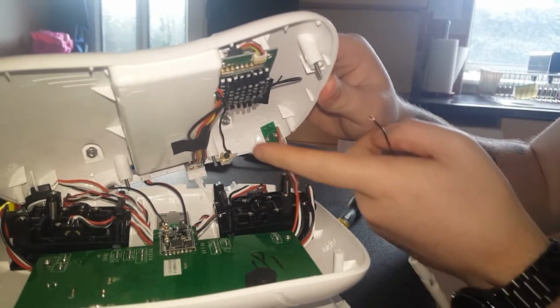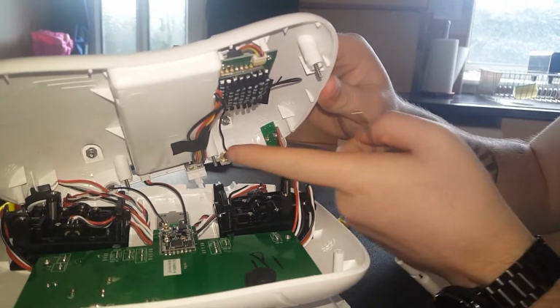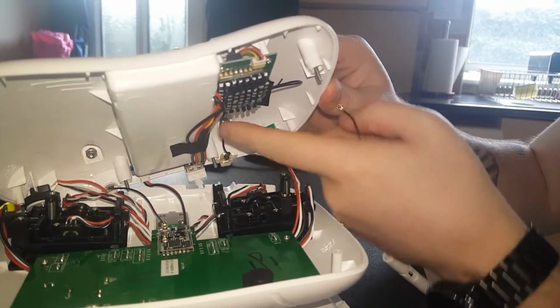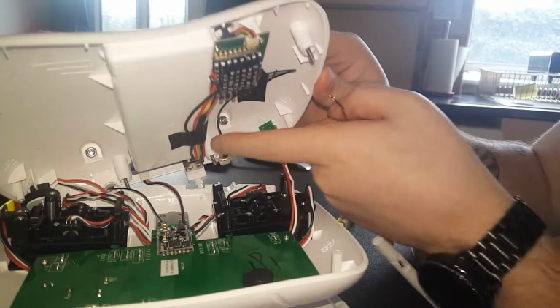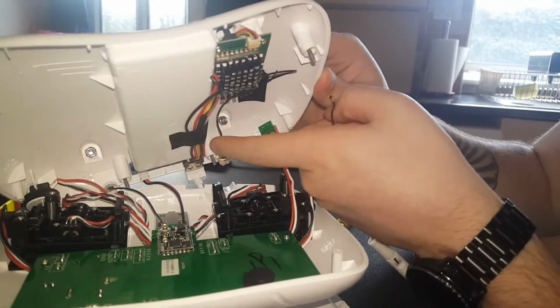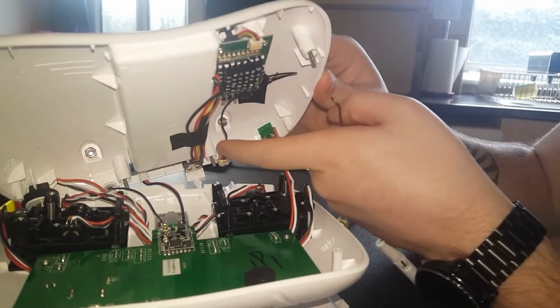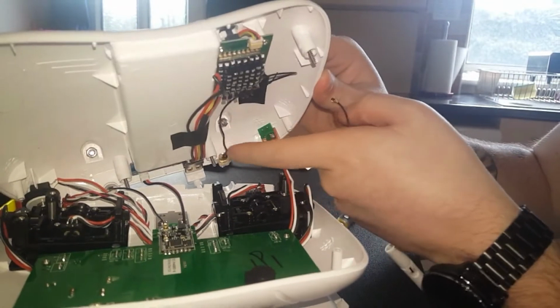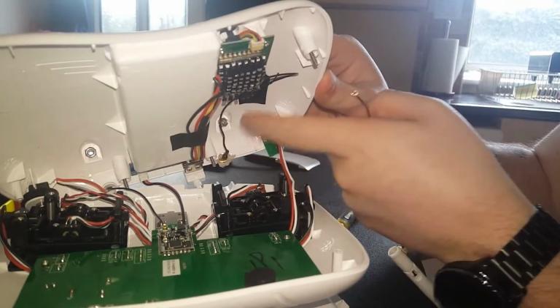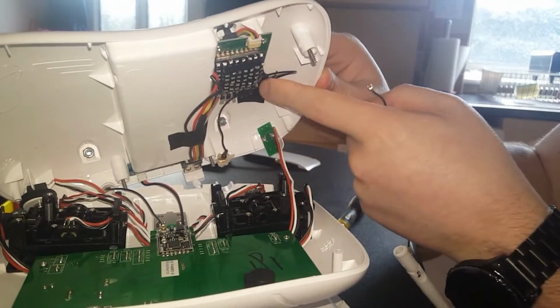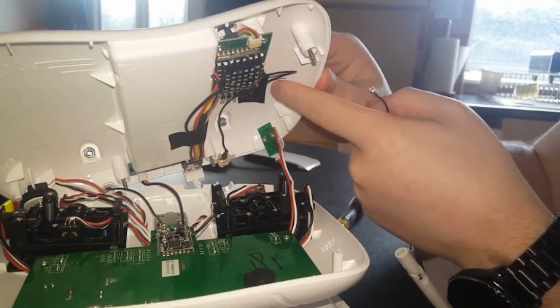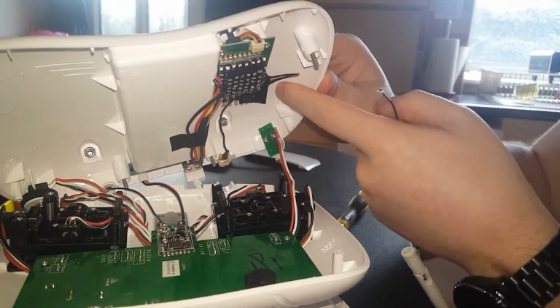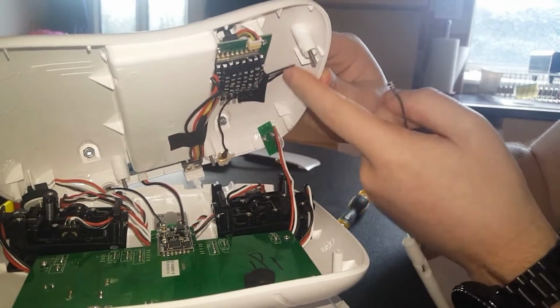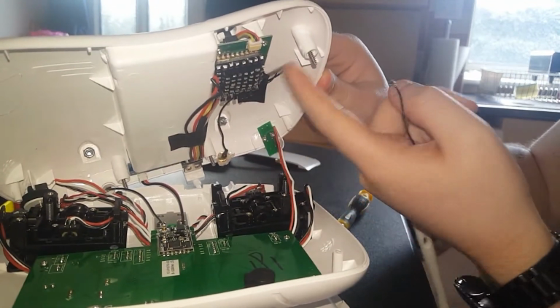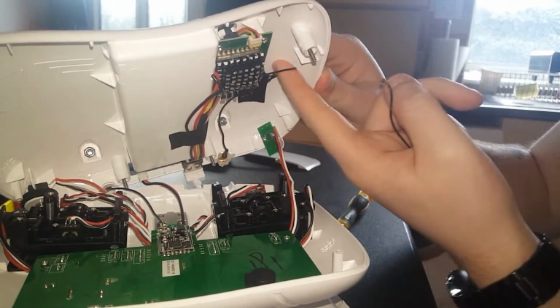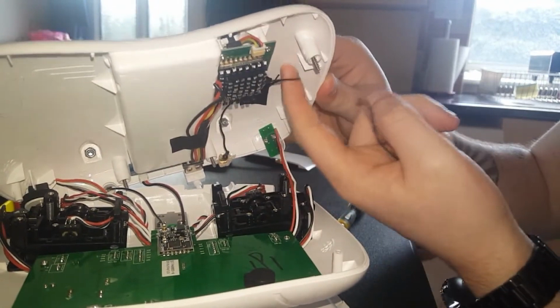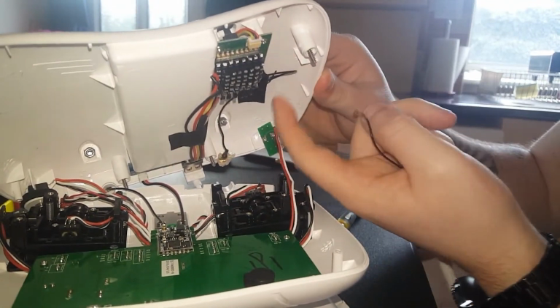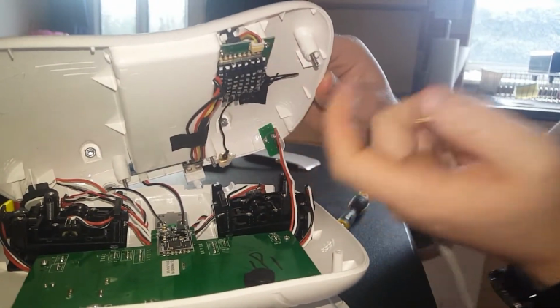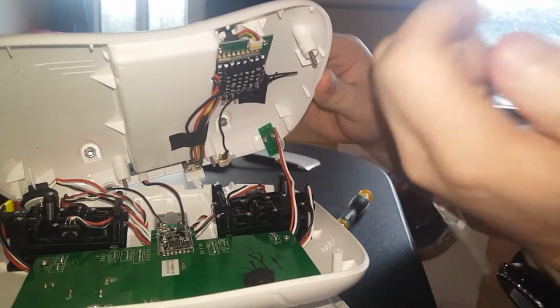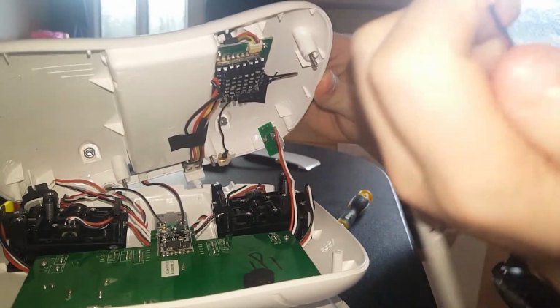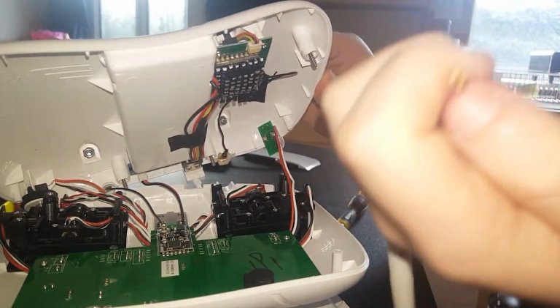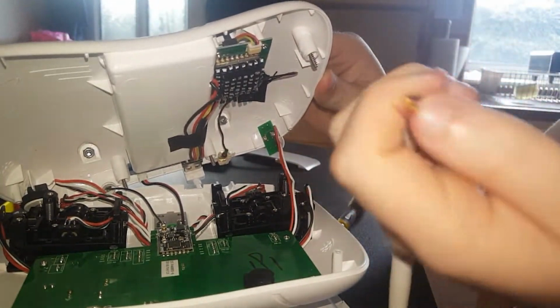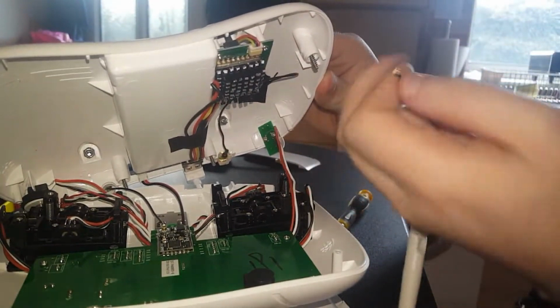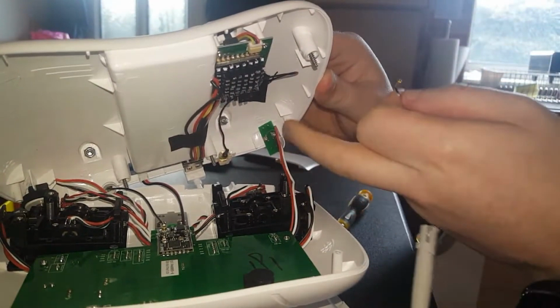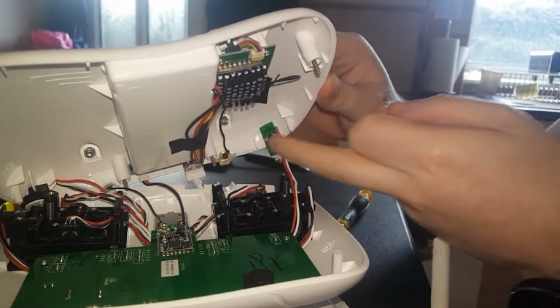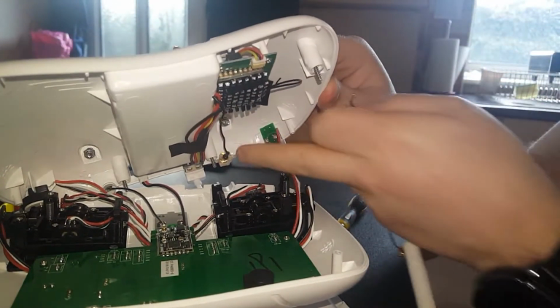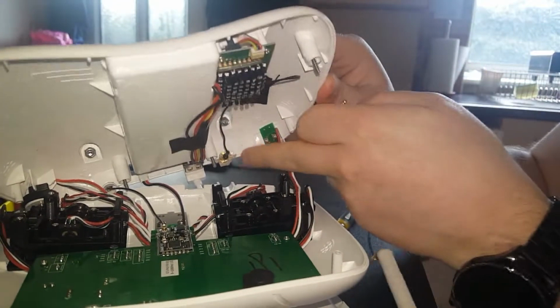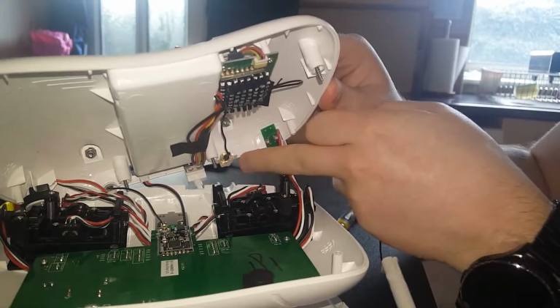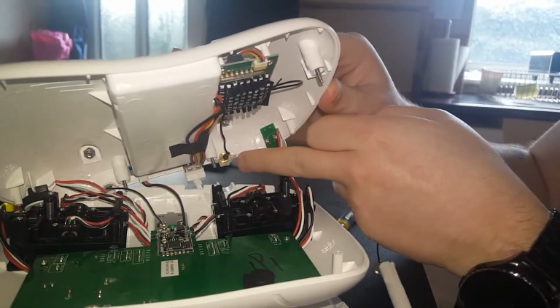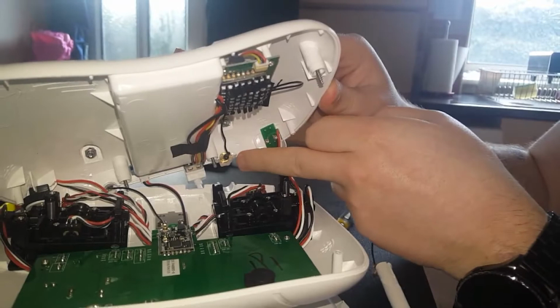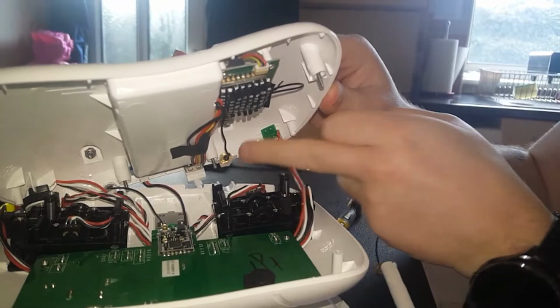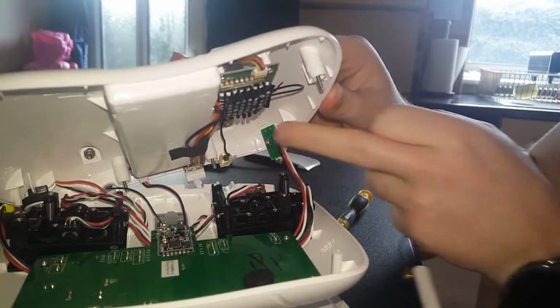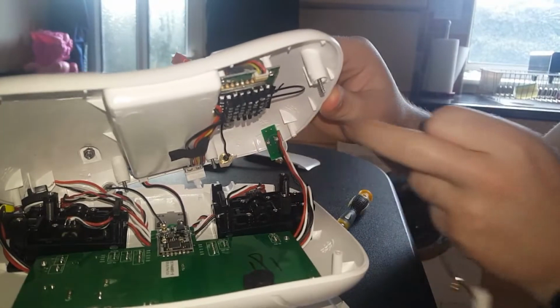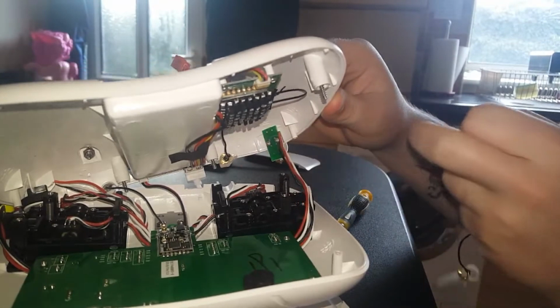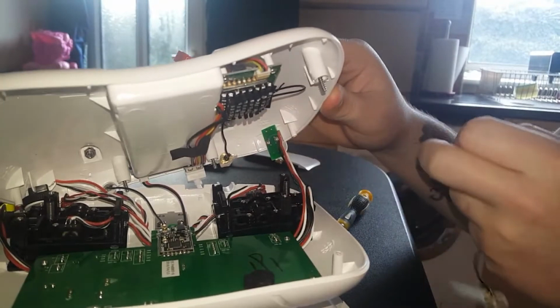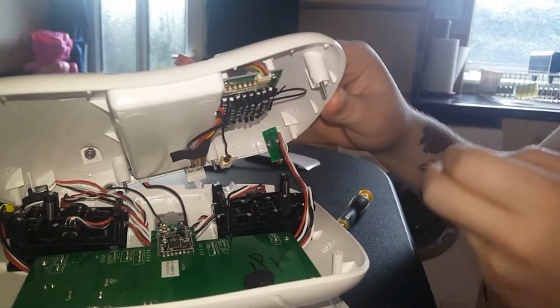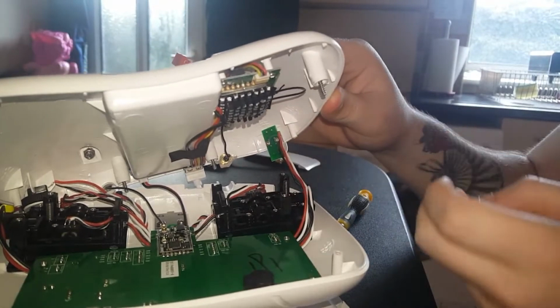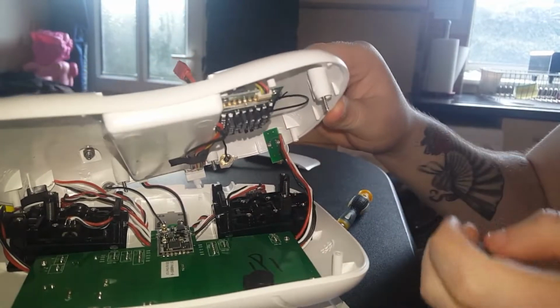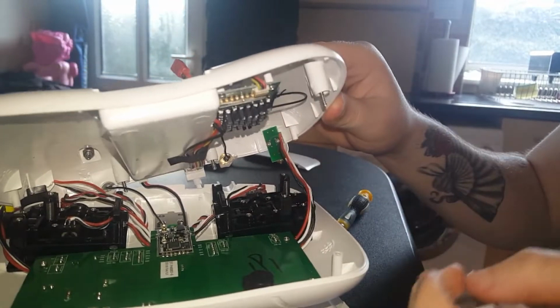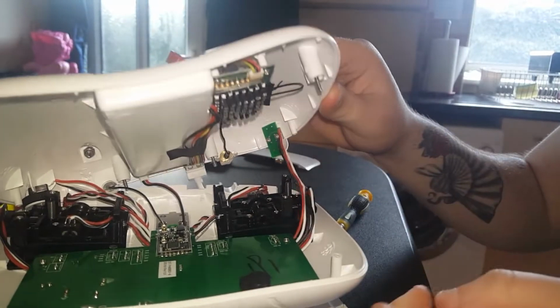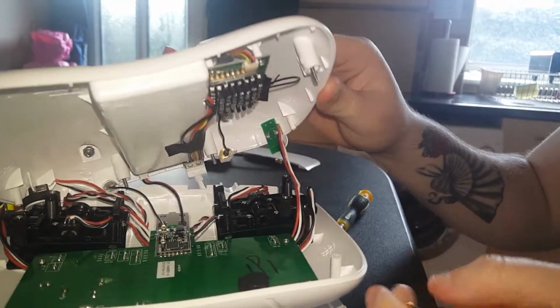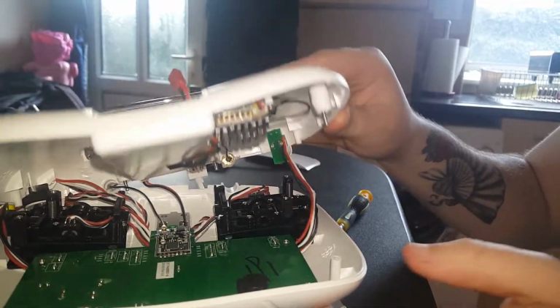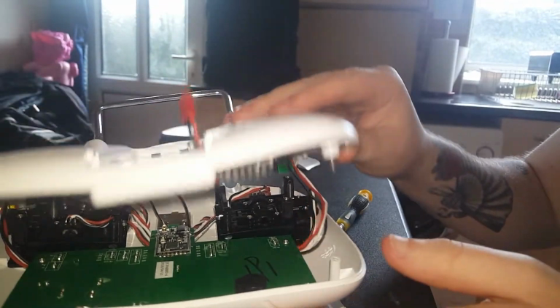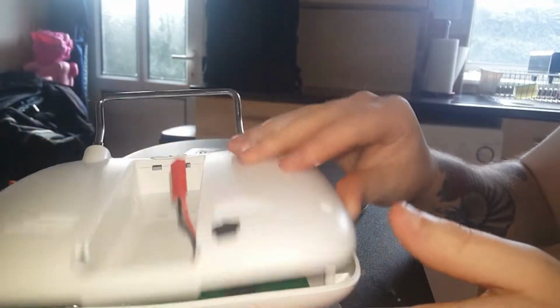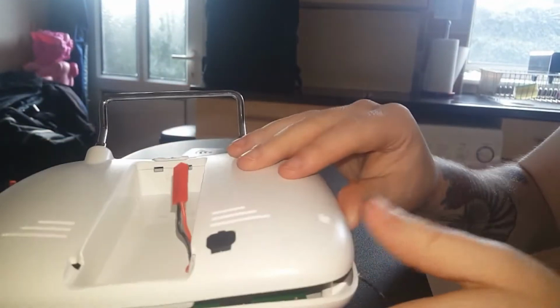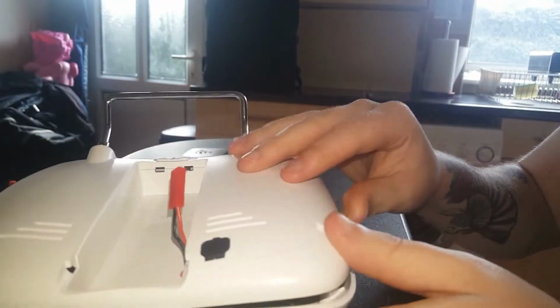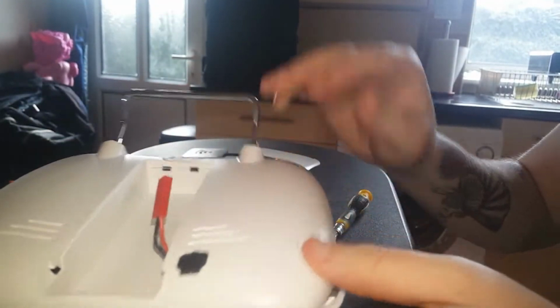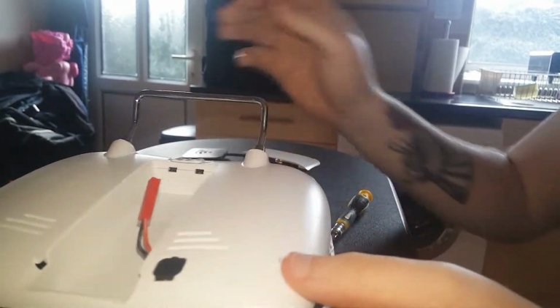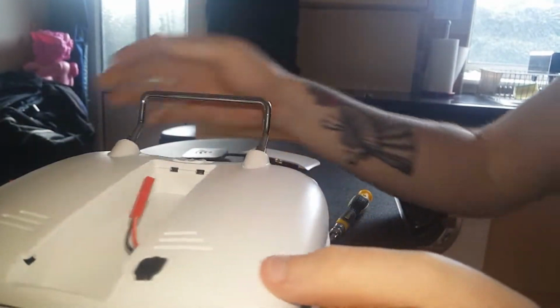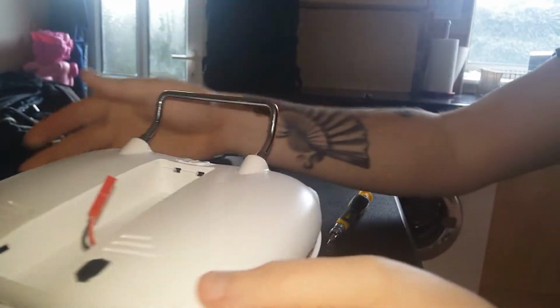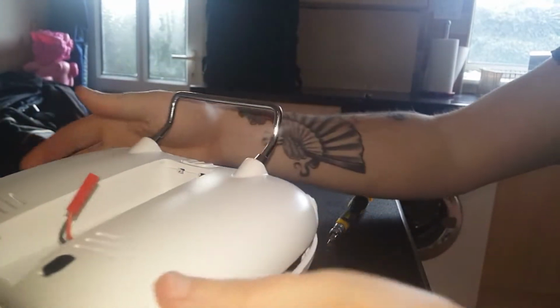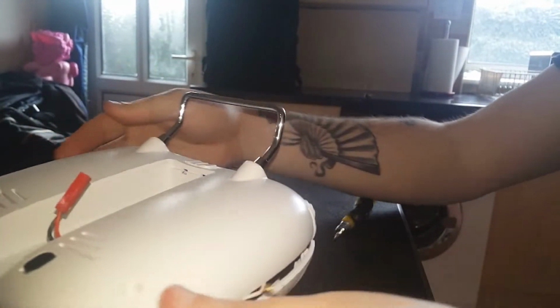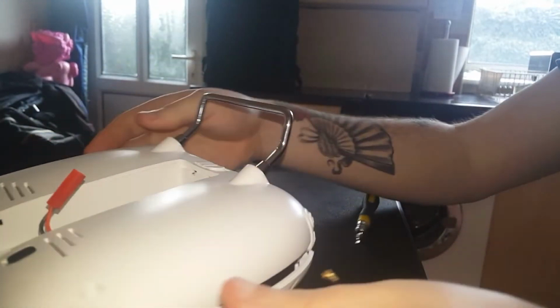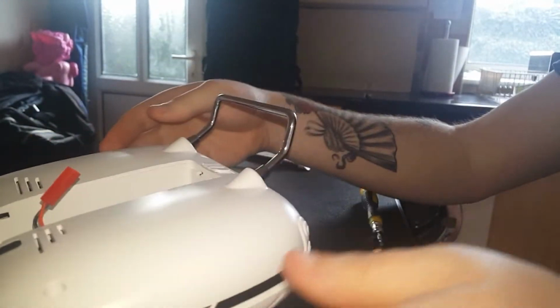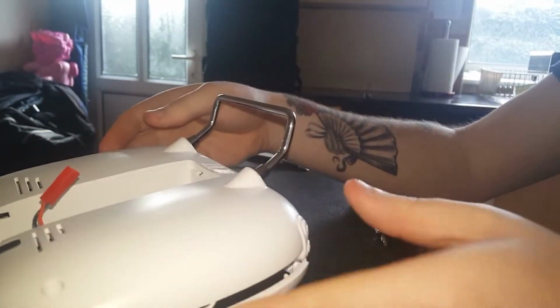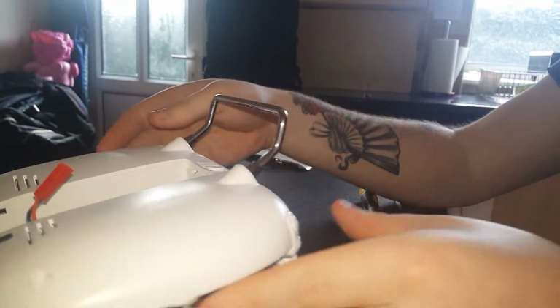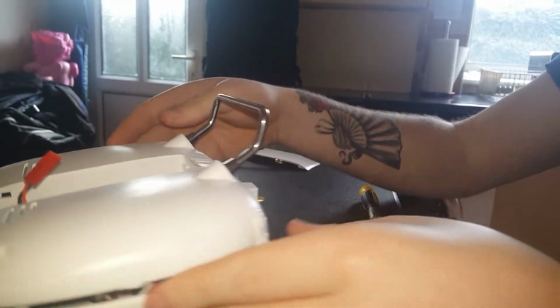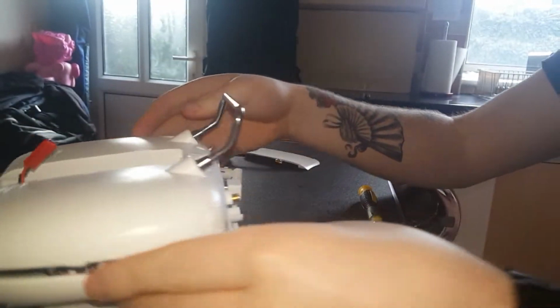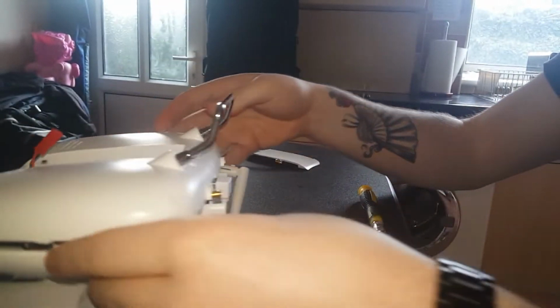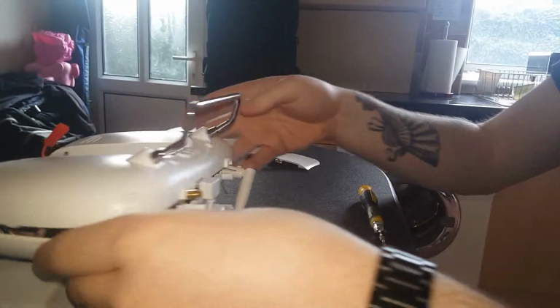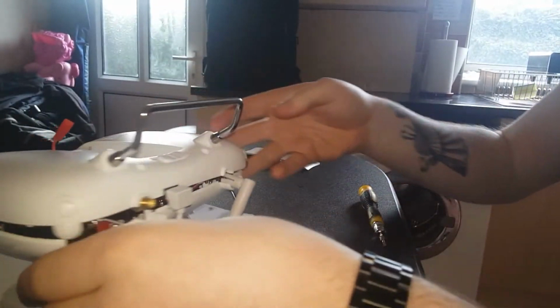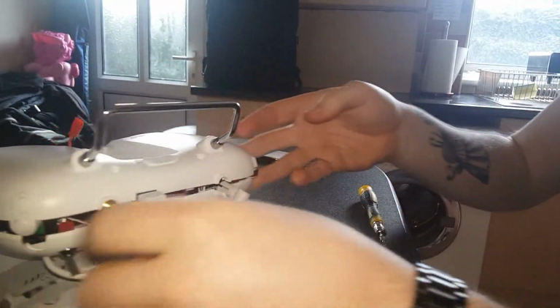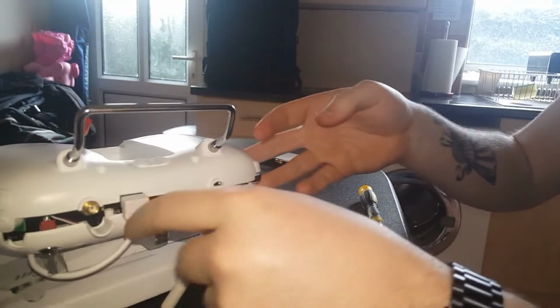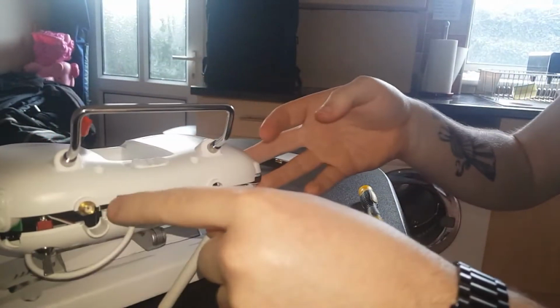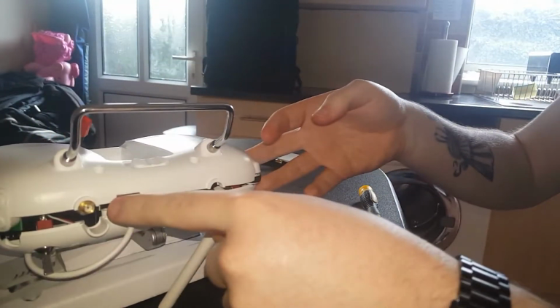It is as simple as that — you just put your pigtail wire on to the SMA and then you screw your antenna on the top.